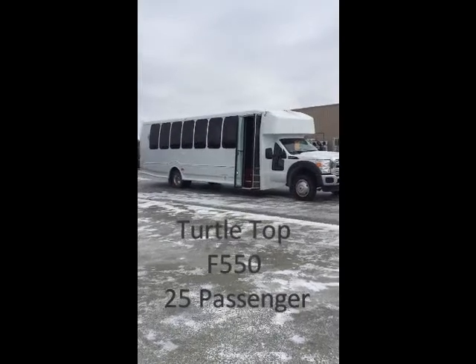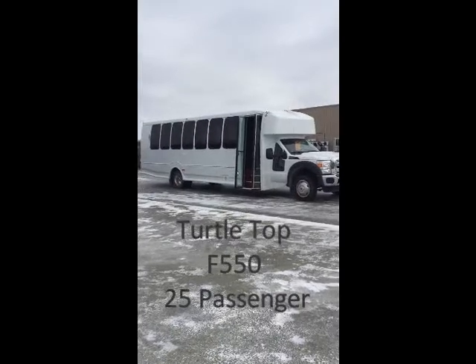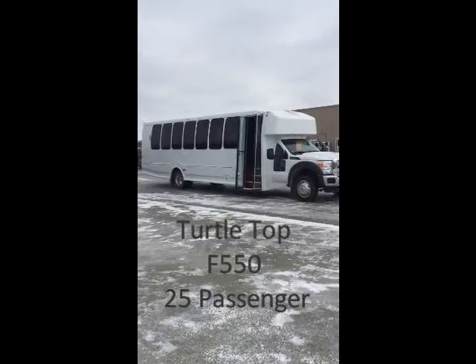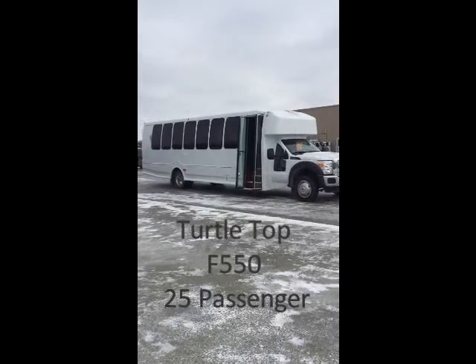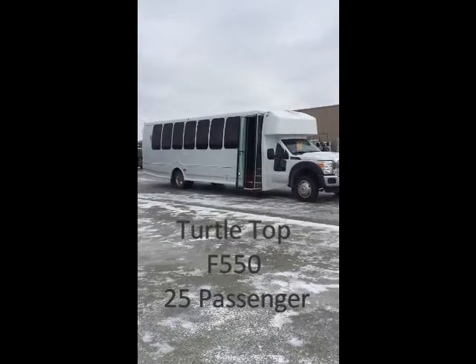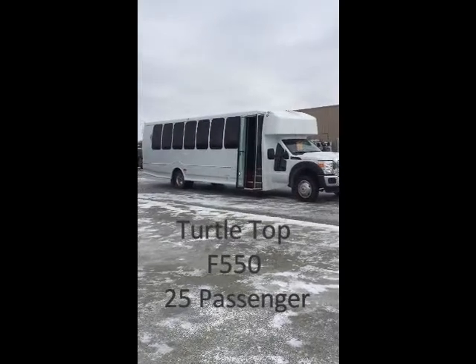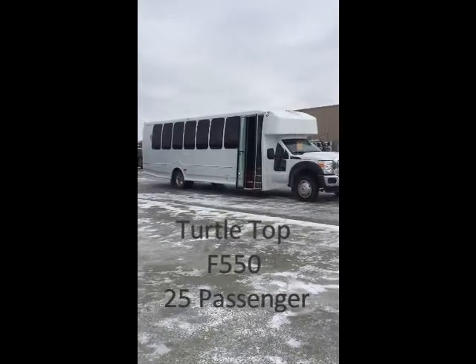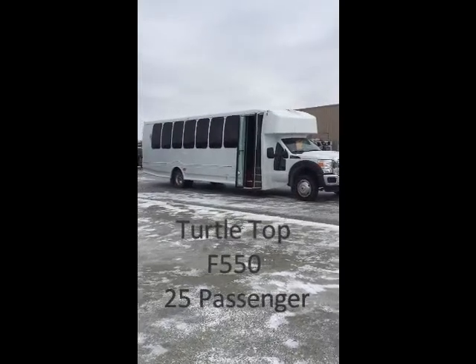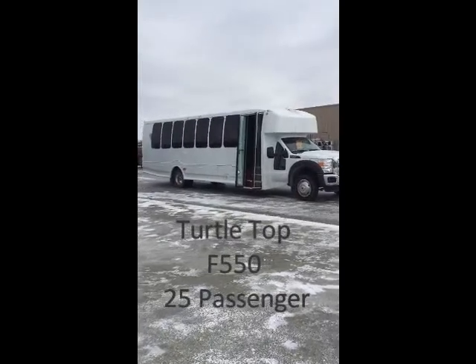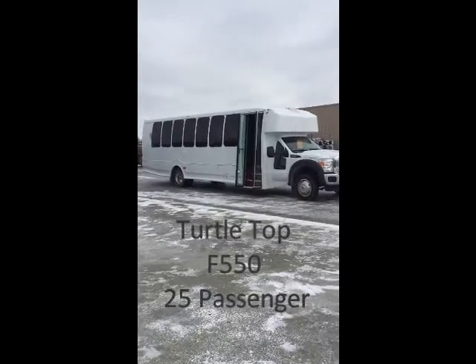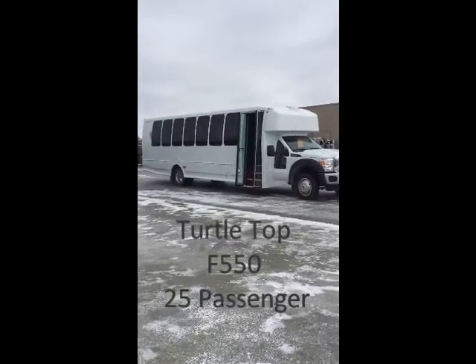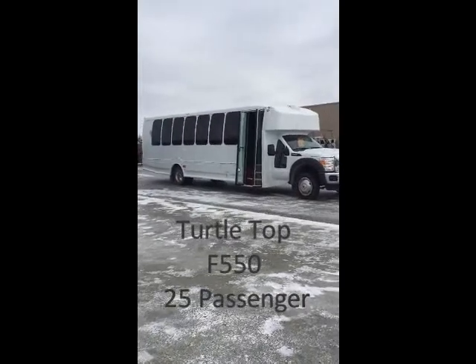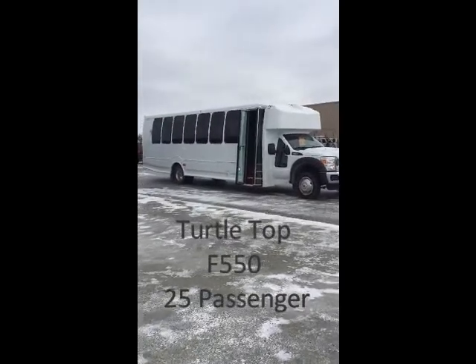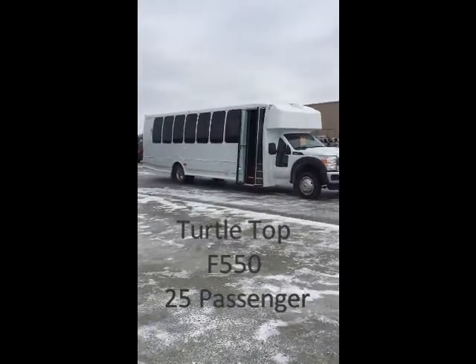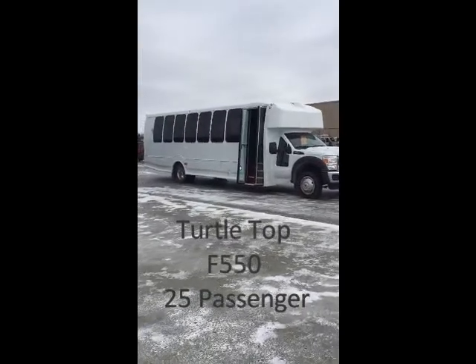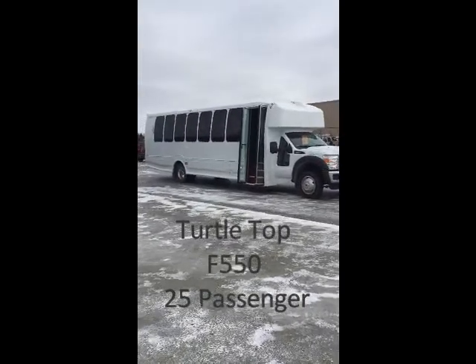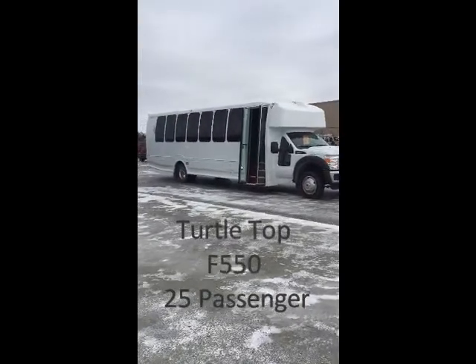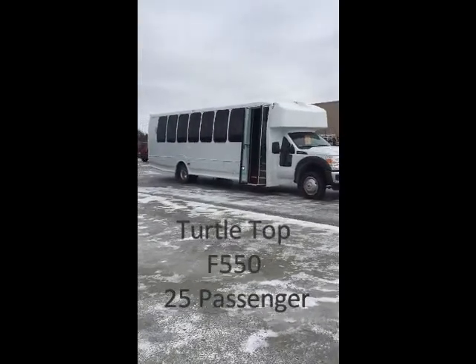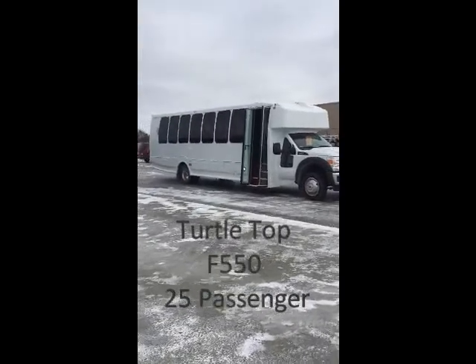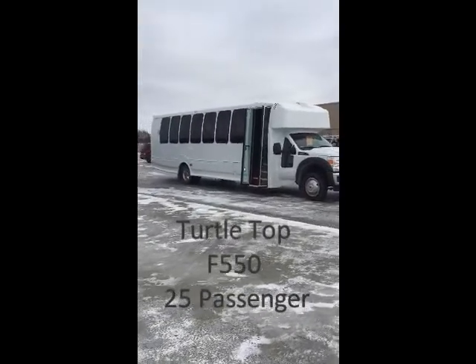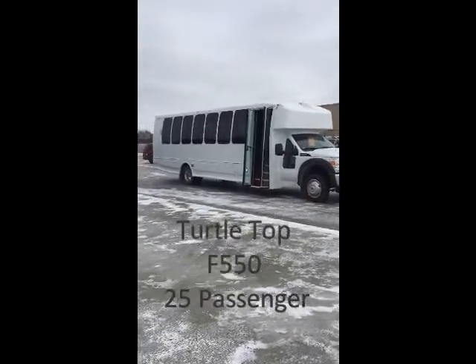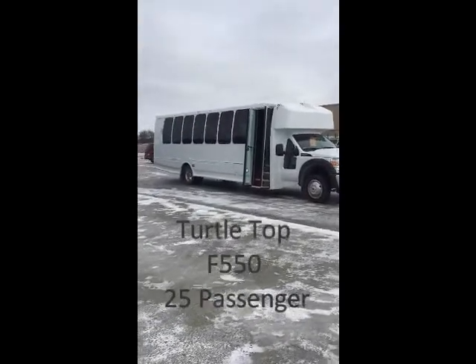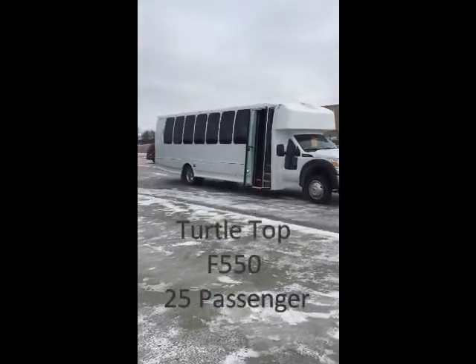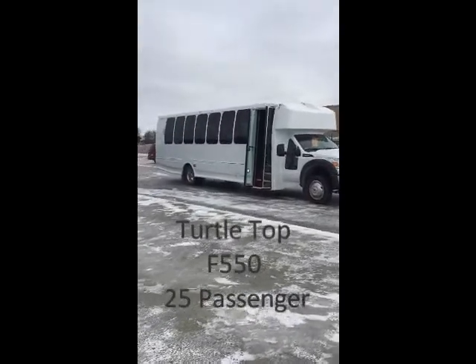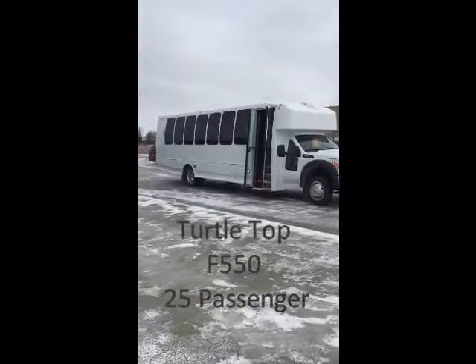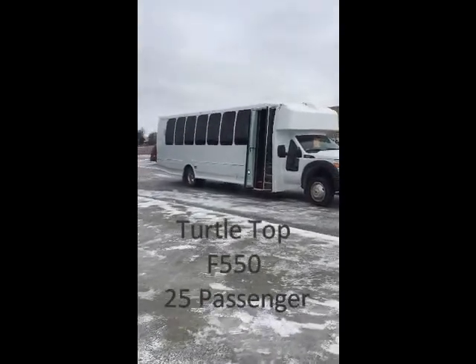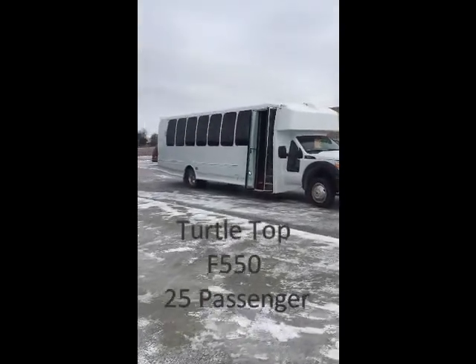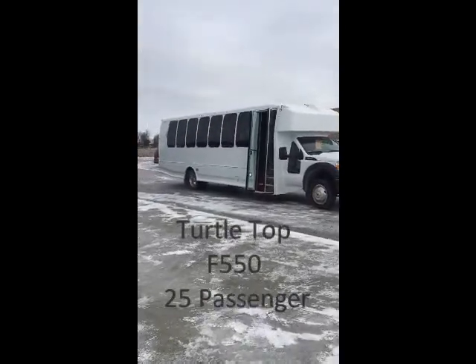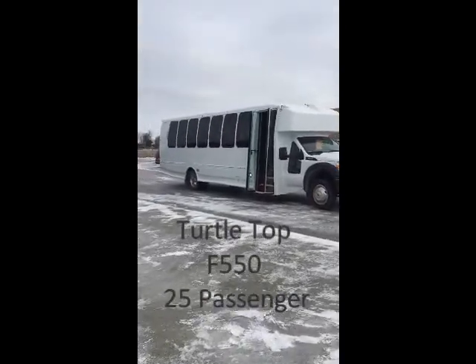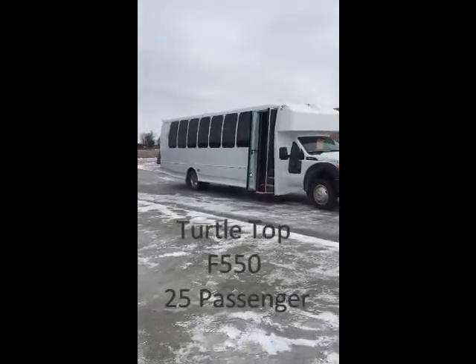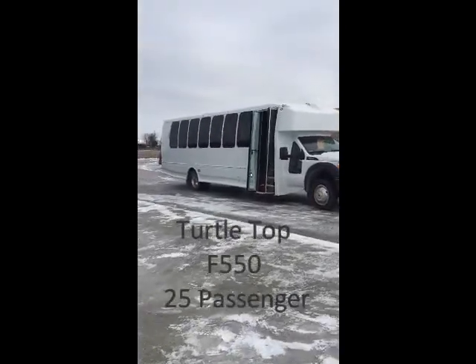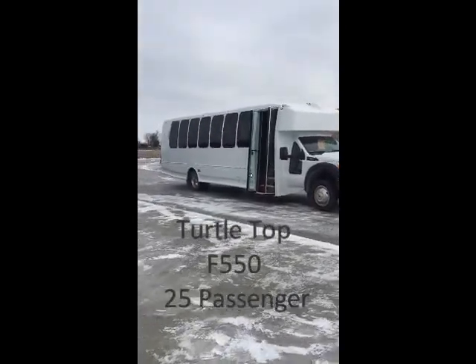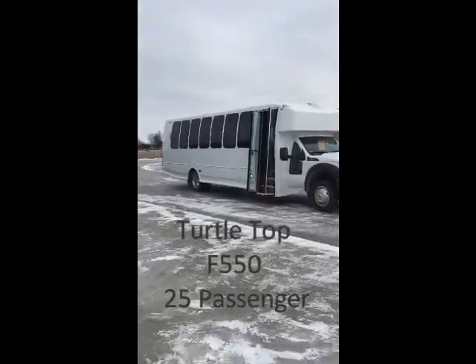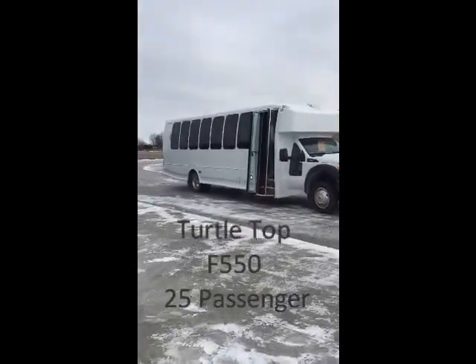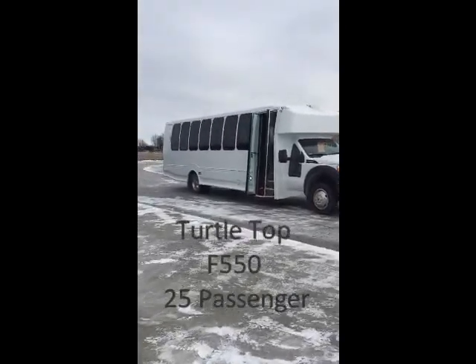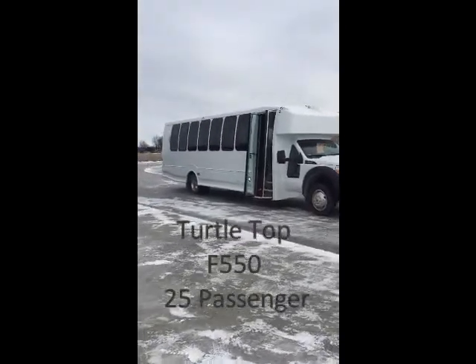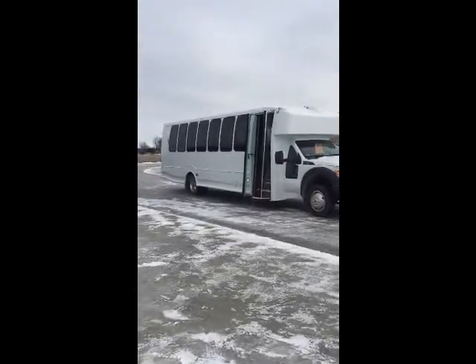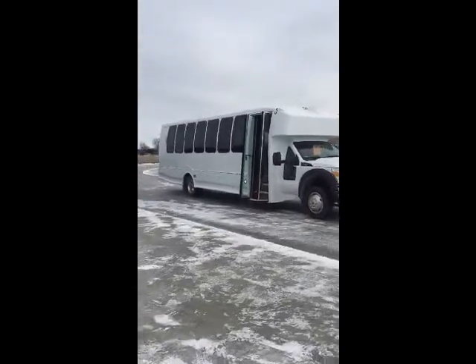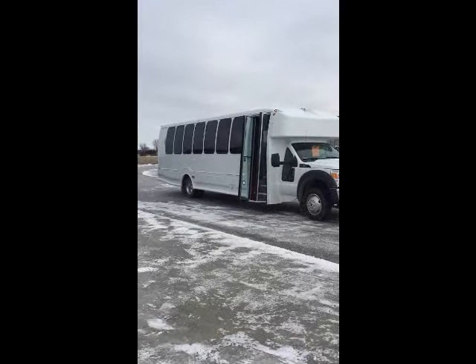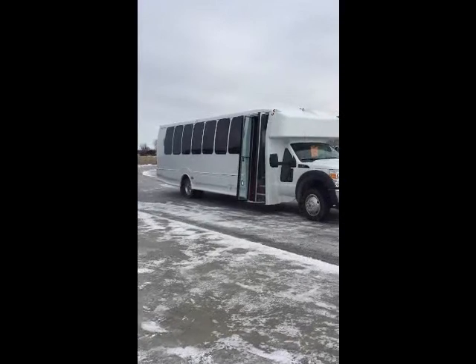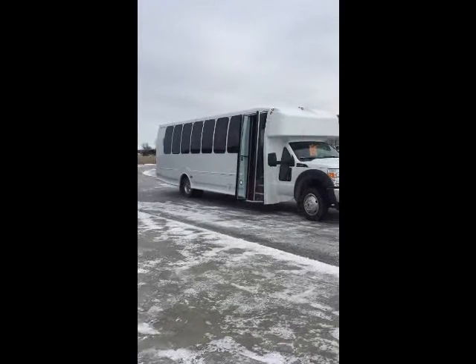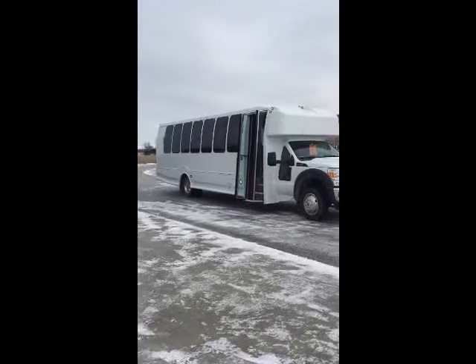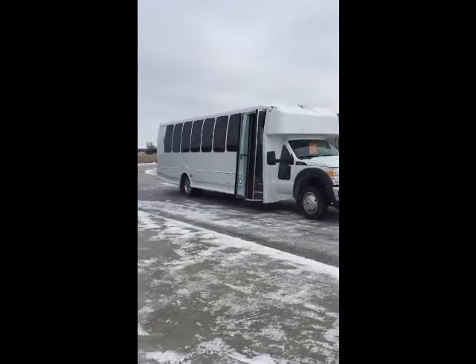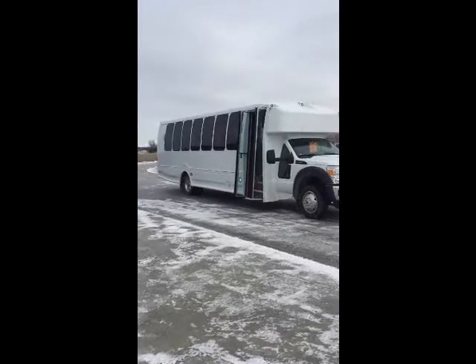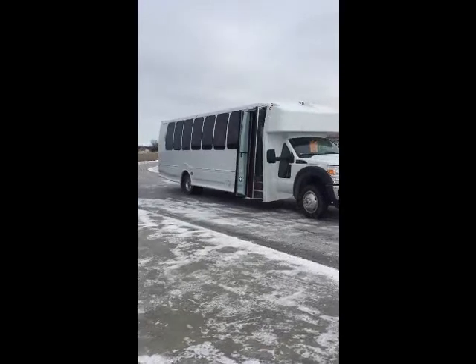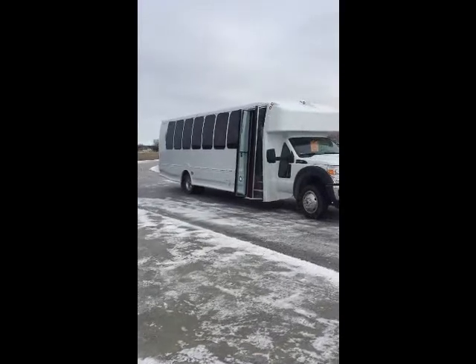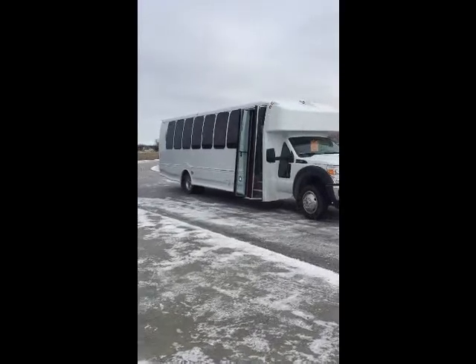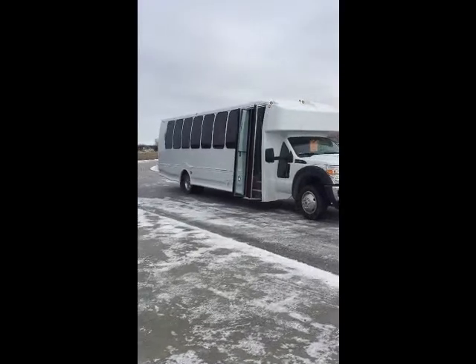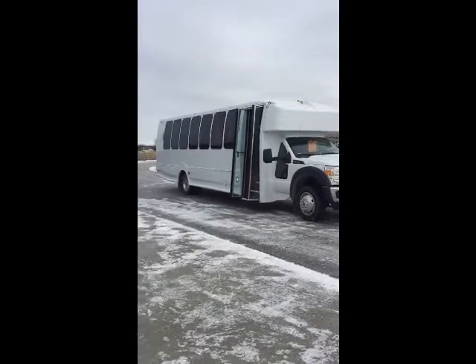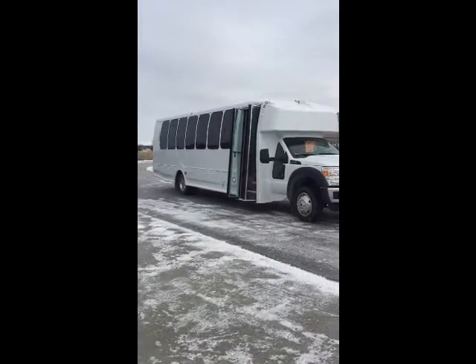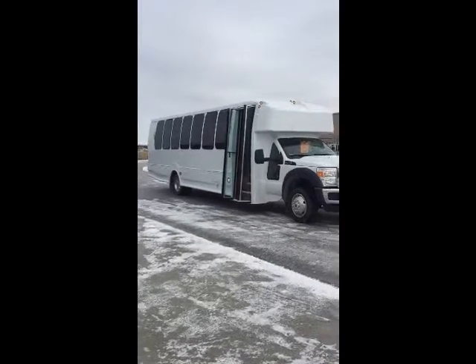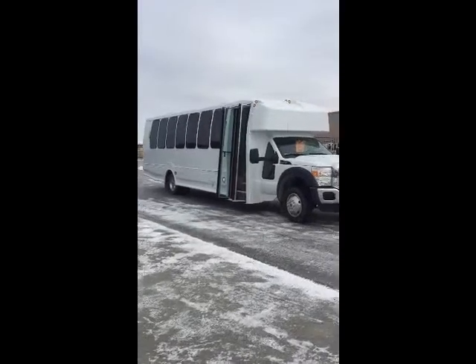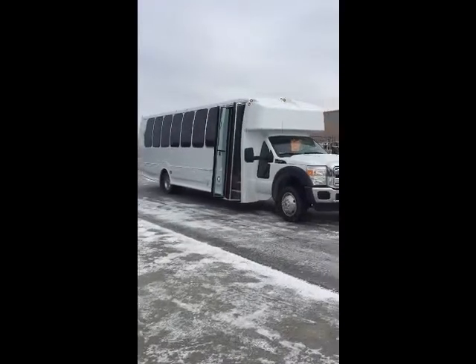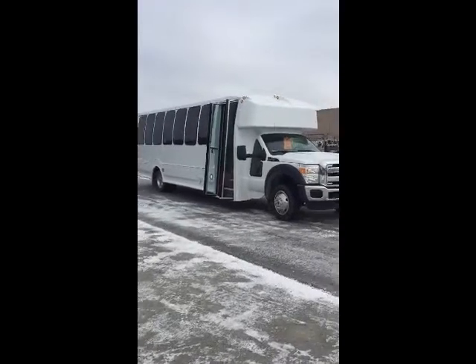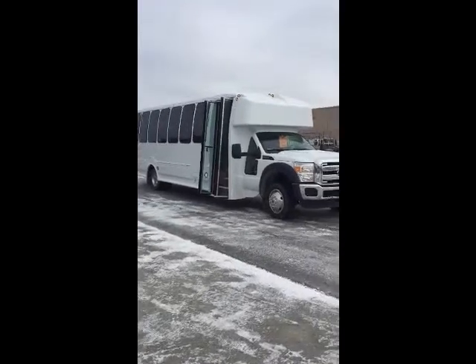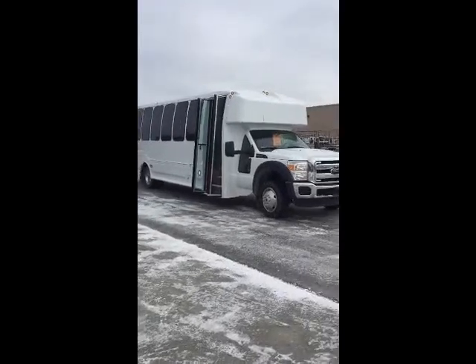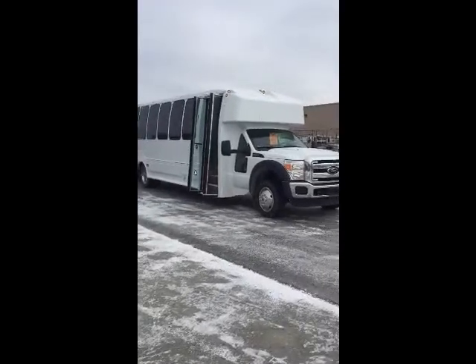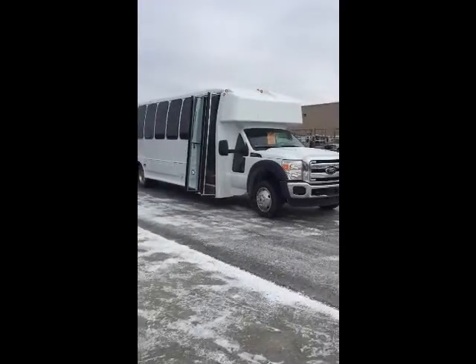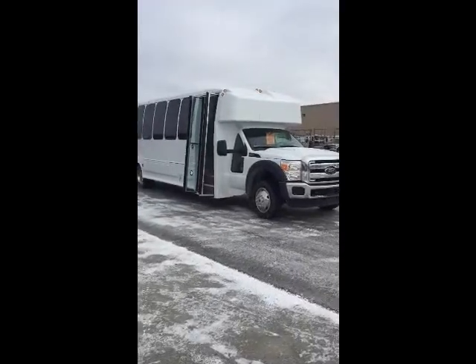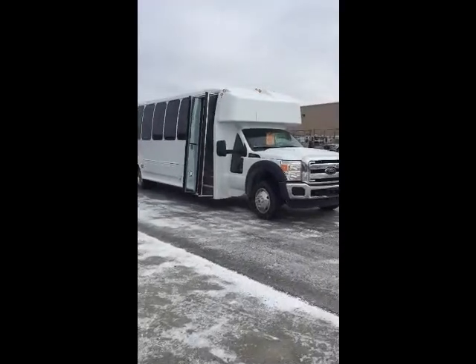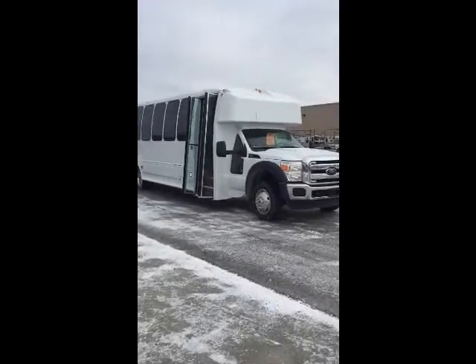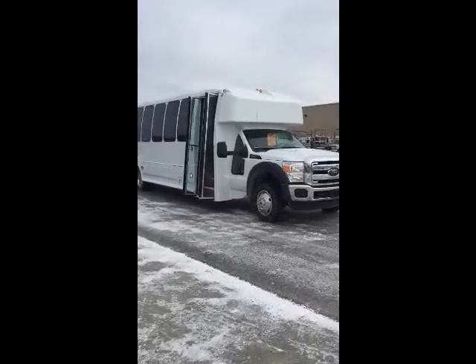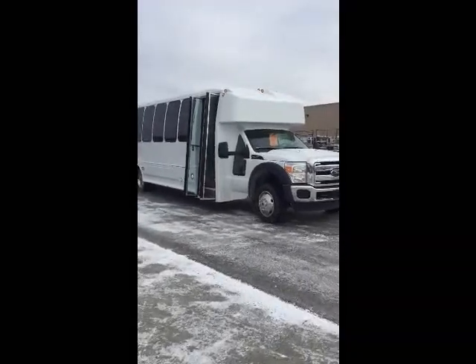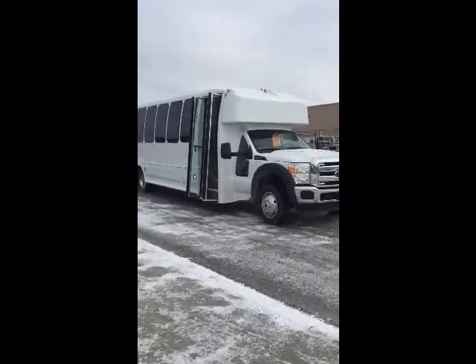You're looking at a 2015 Turtletop Odyssey XL 25 passenger executive limo built on the F550 chassis.